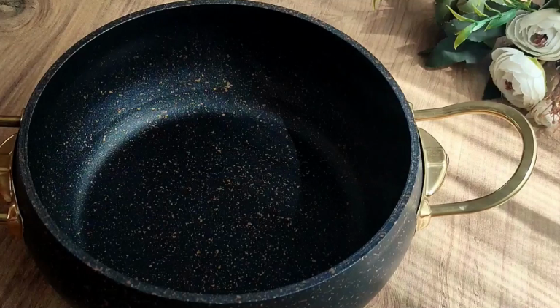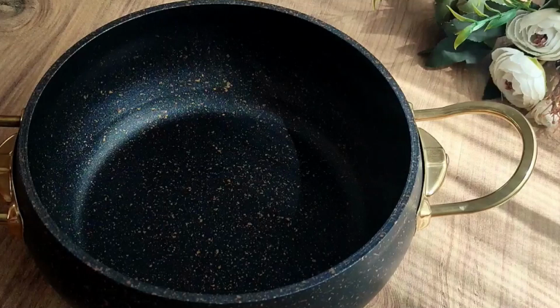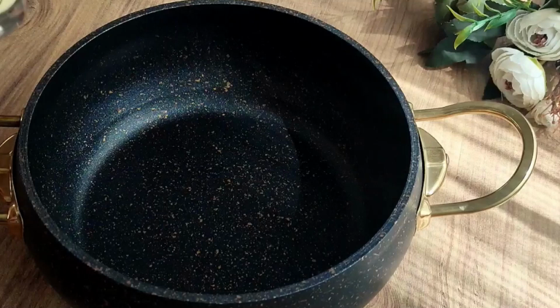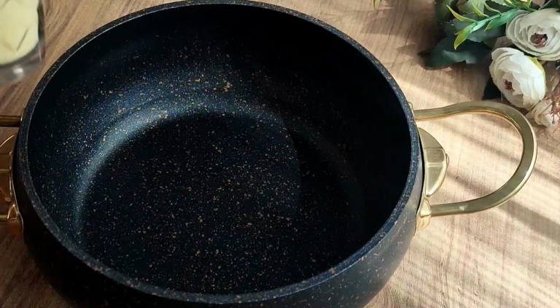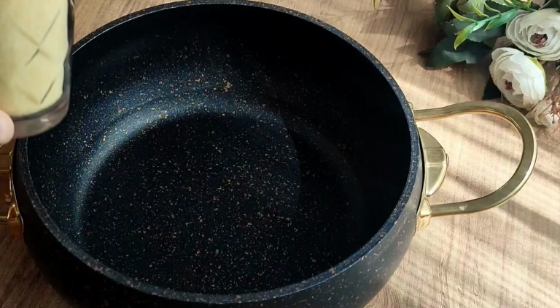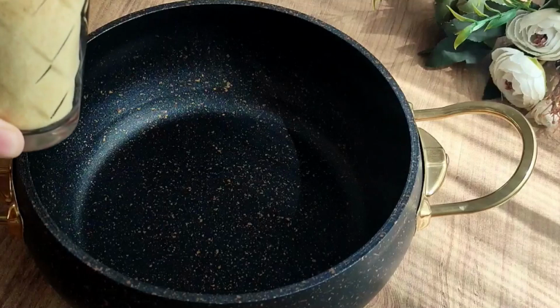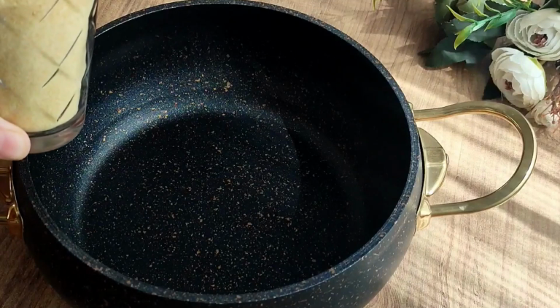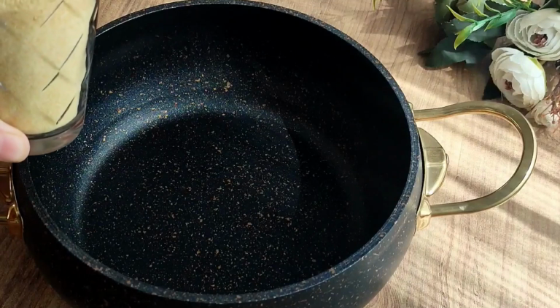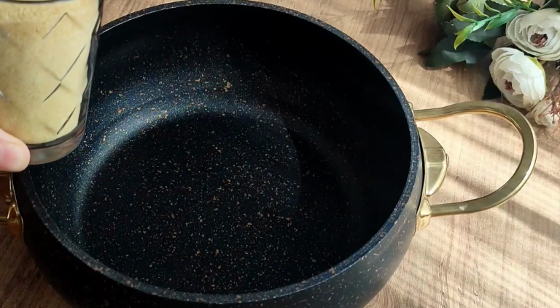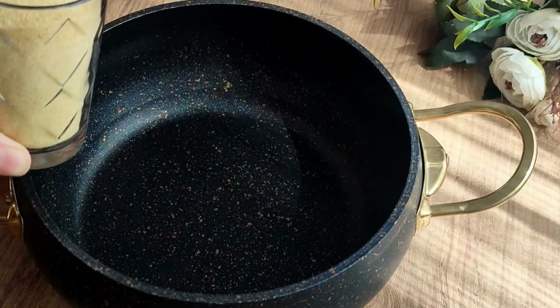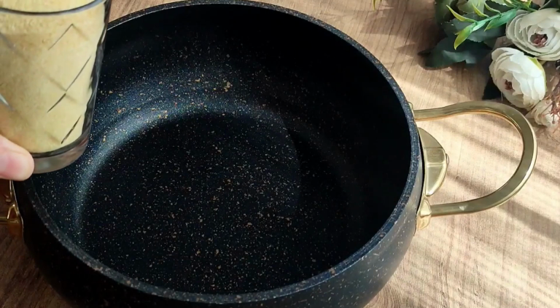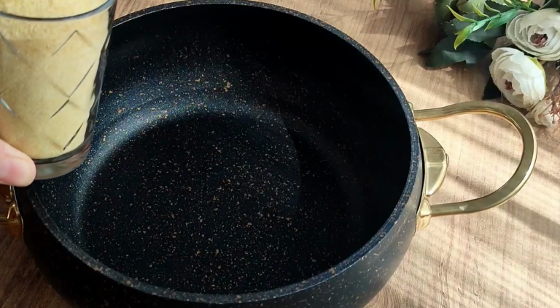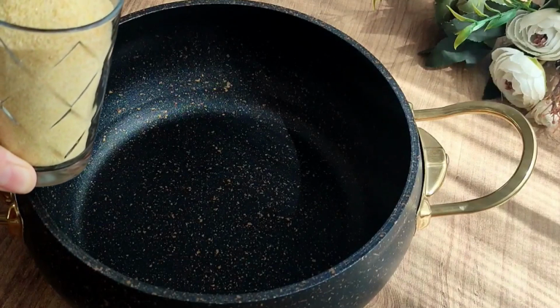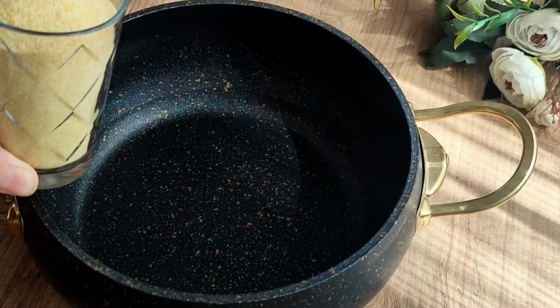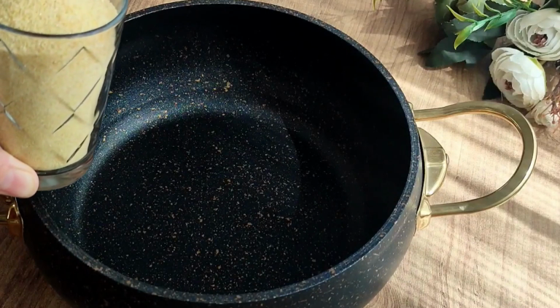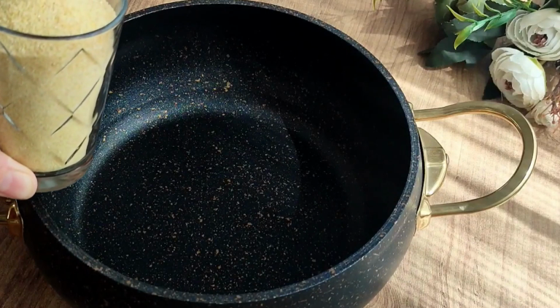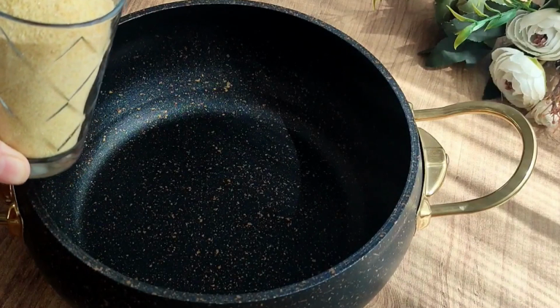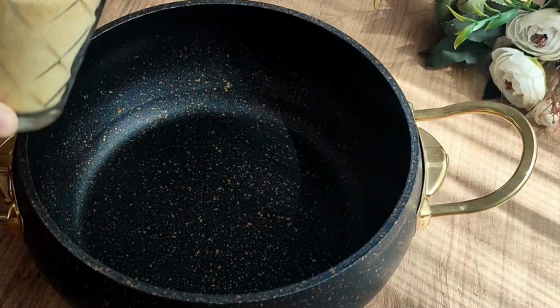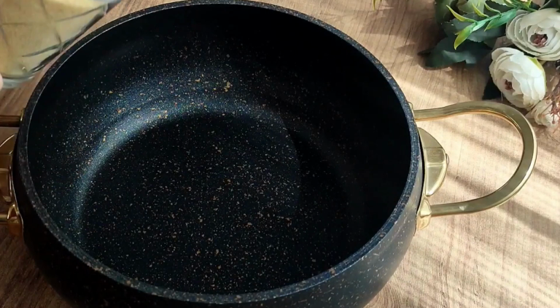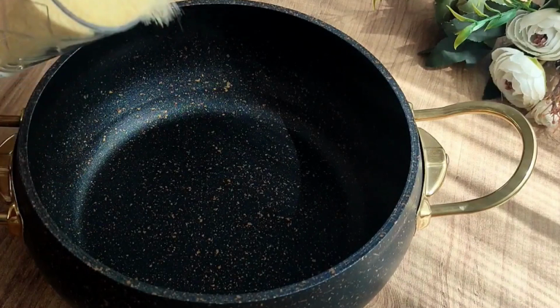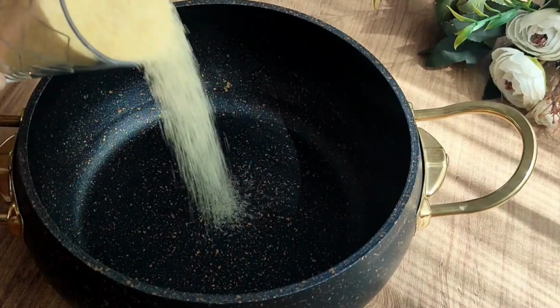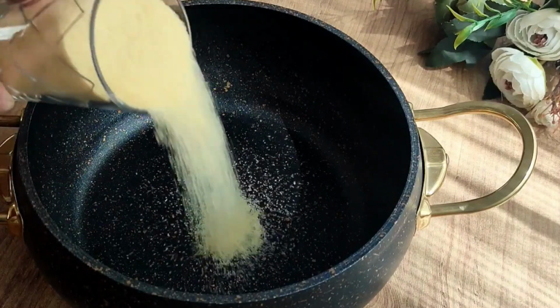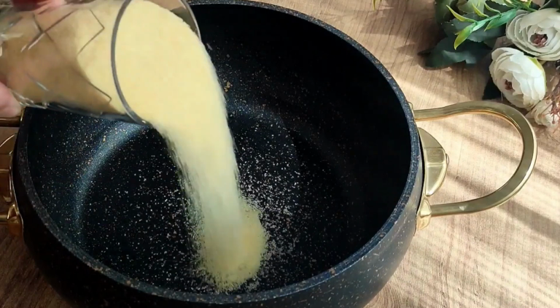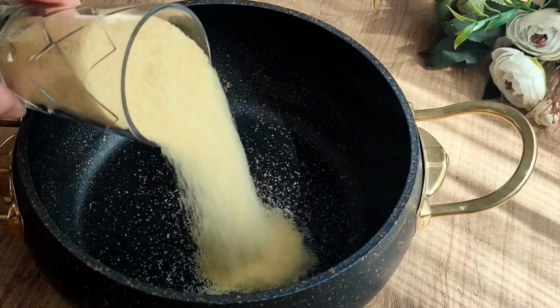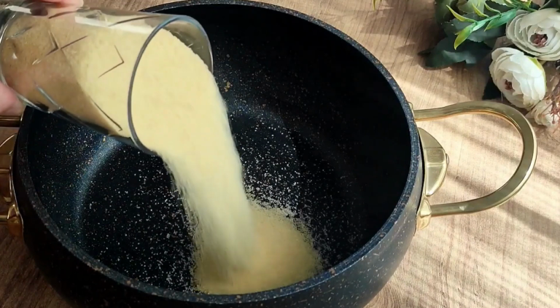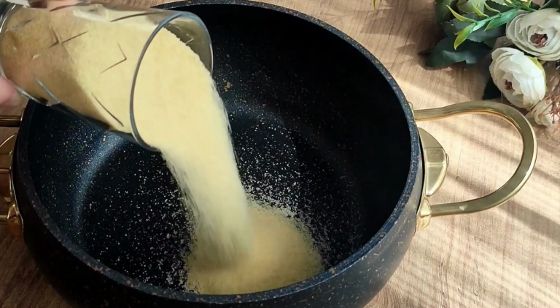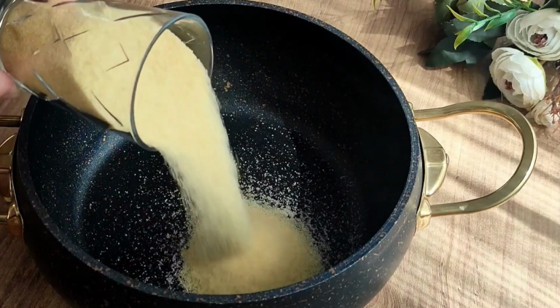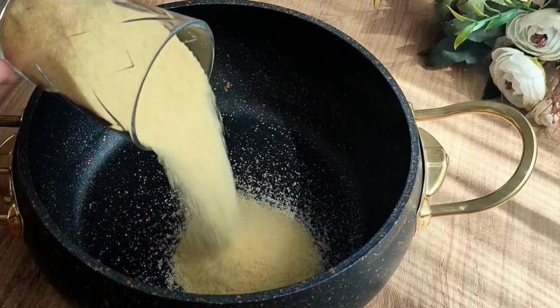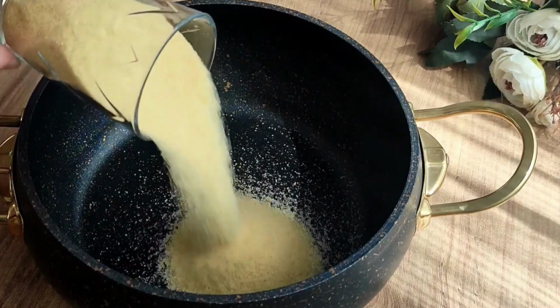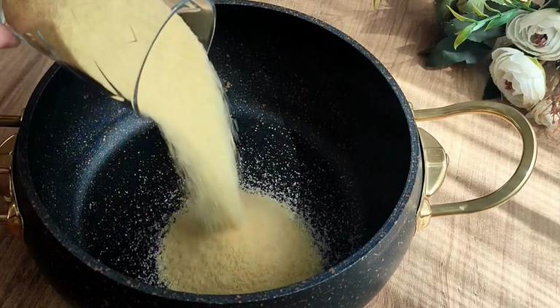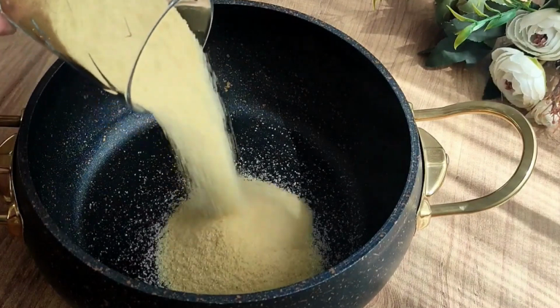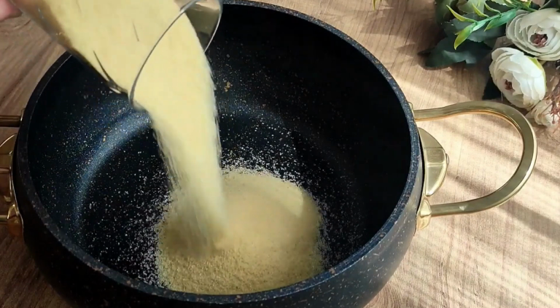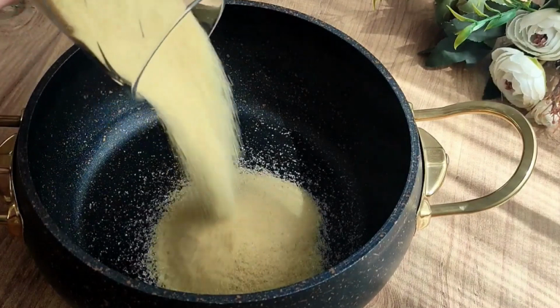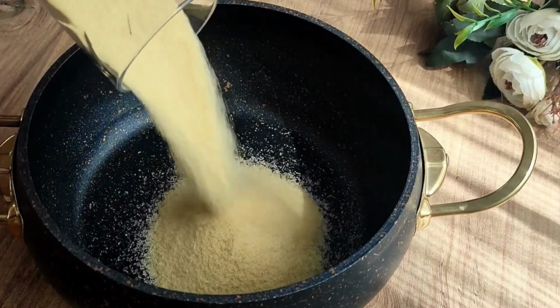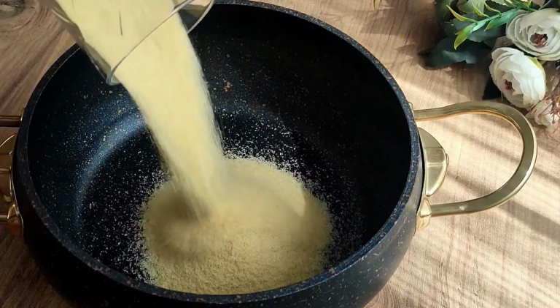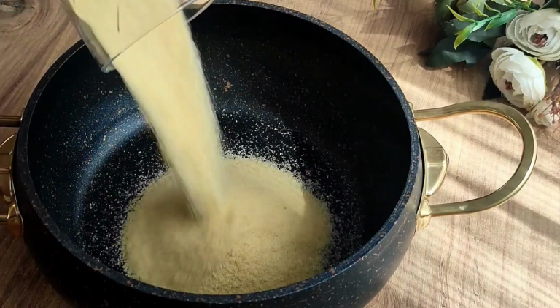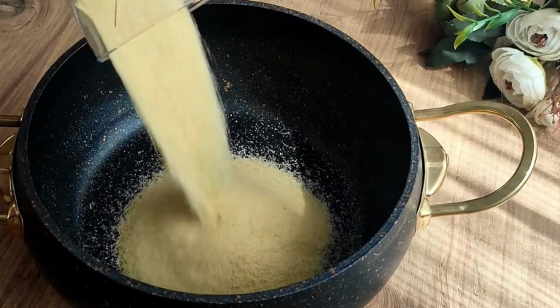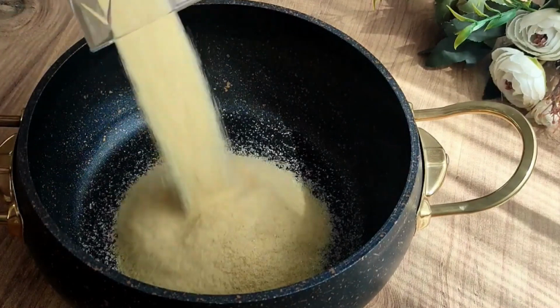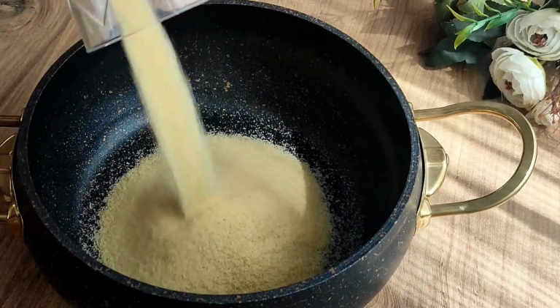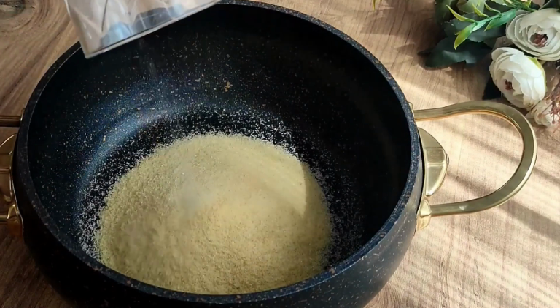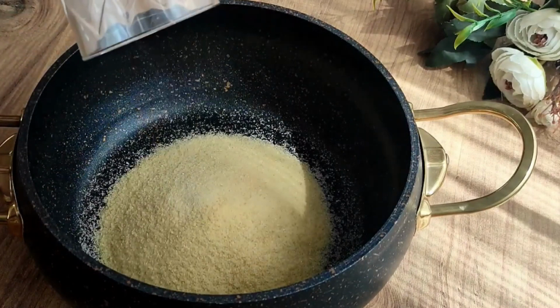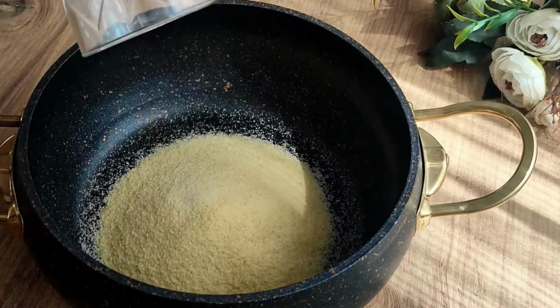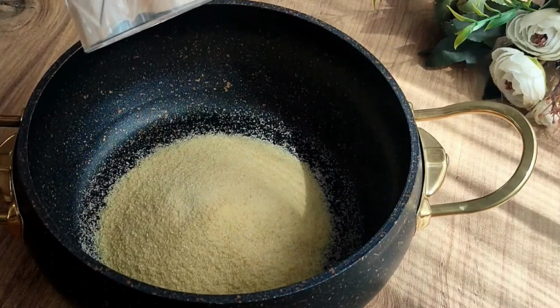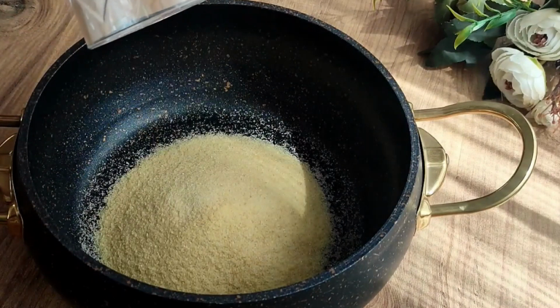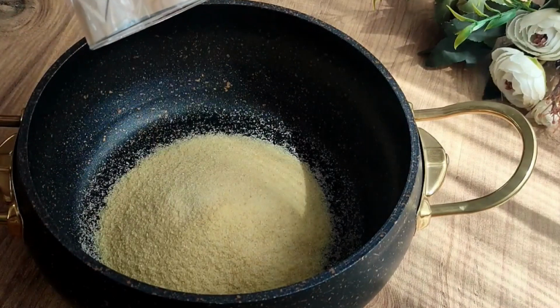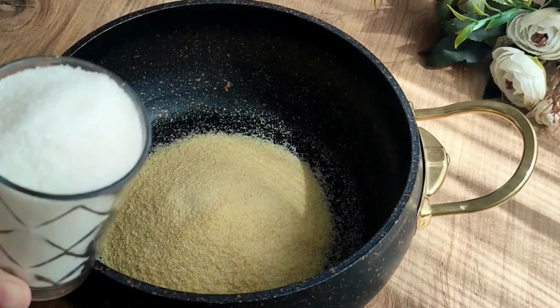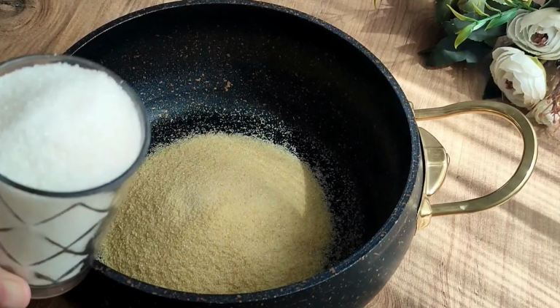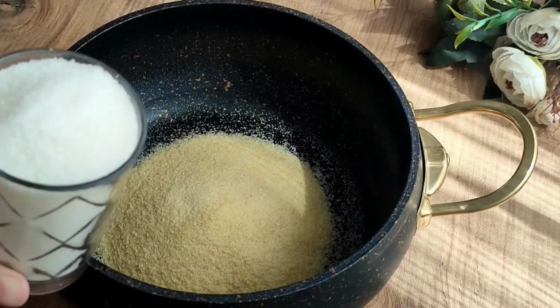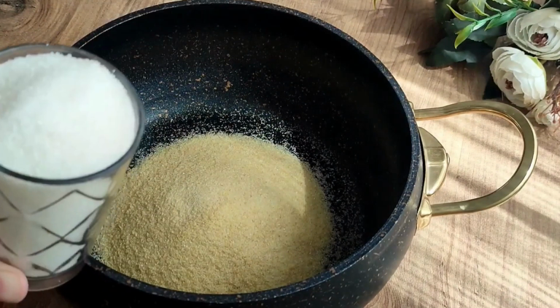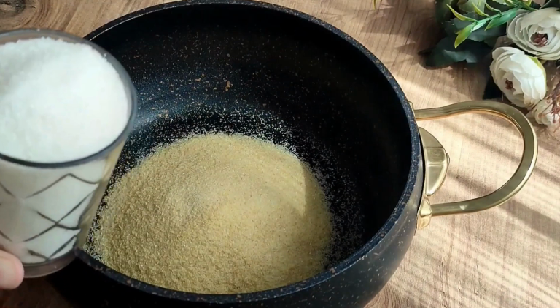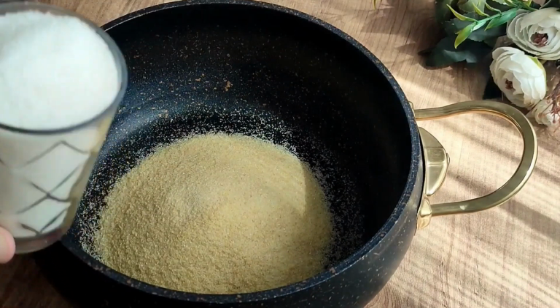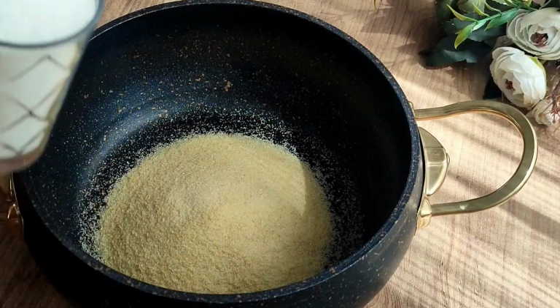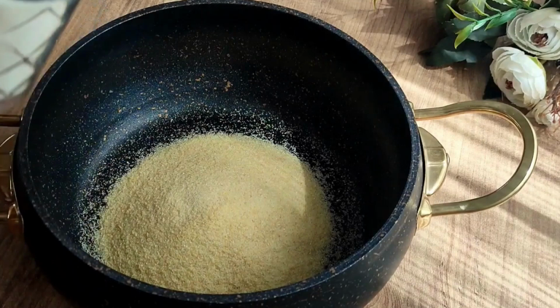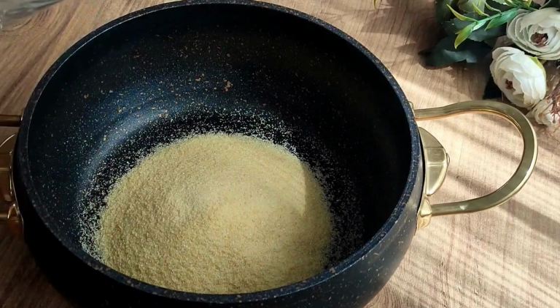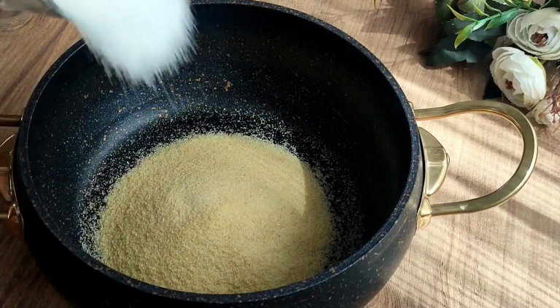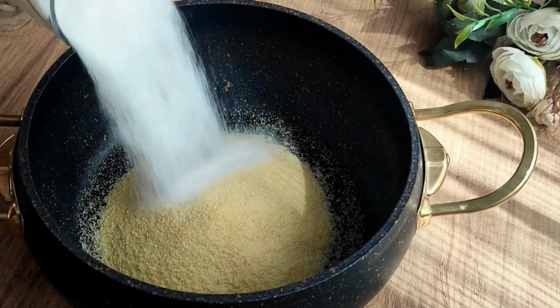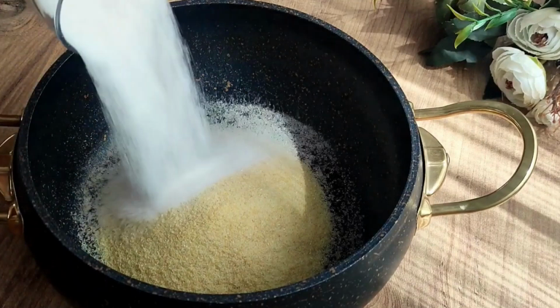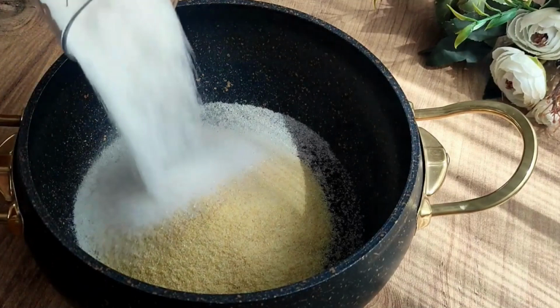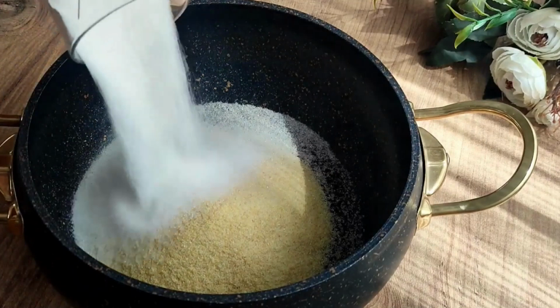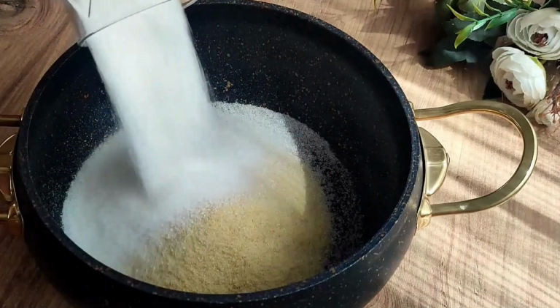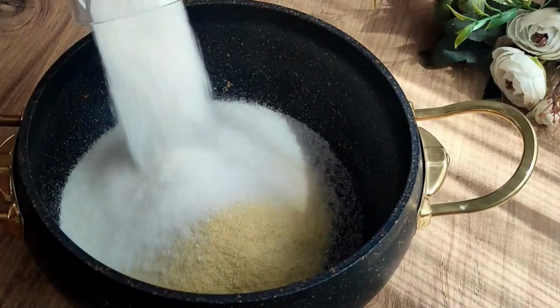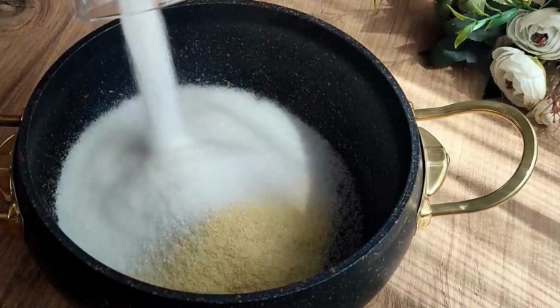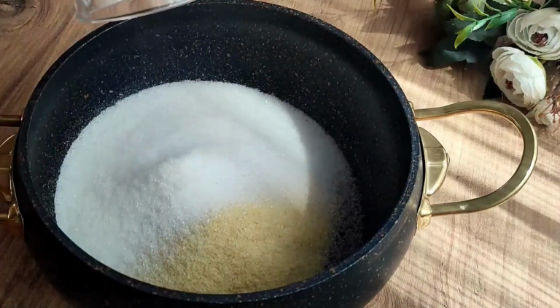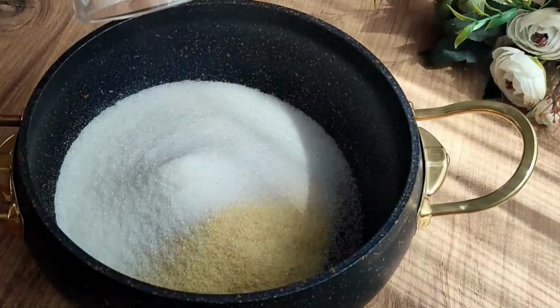Hello, in 5 minutes I prepare a wonderful dessert. 1 cup of flour, 1 cup of powder sugar, 1 litre of milk. It is very easy and sweet.